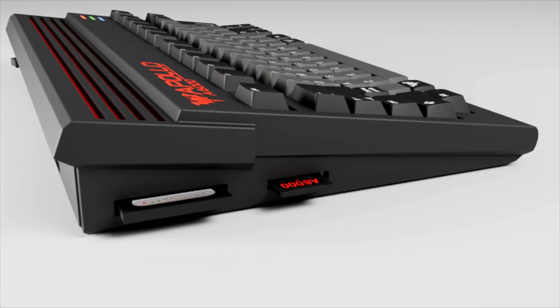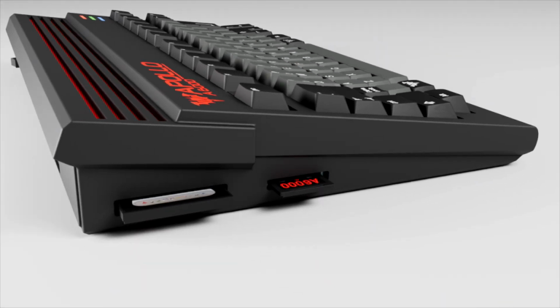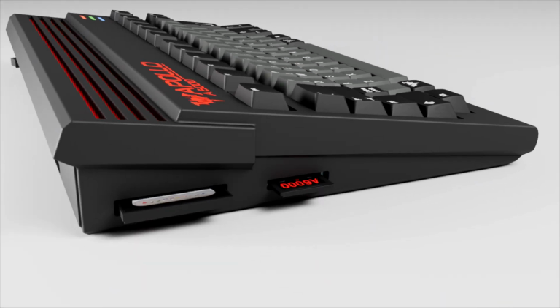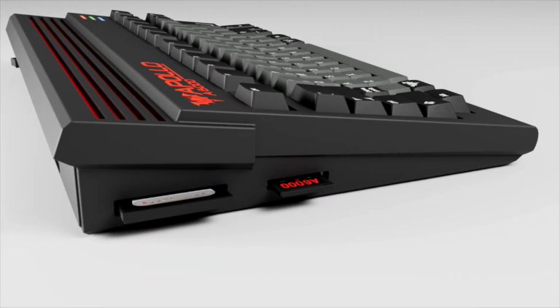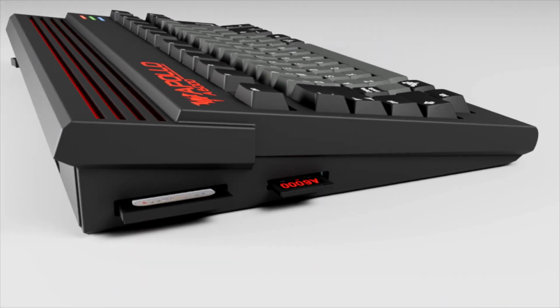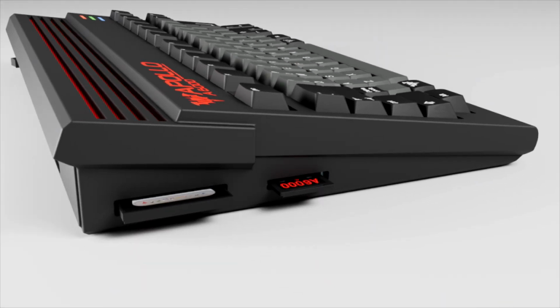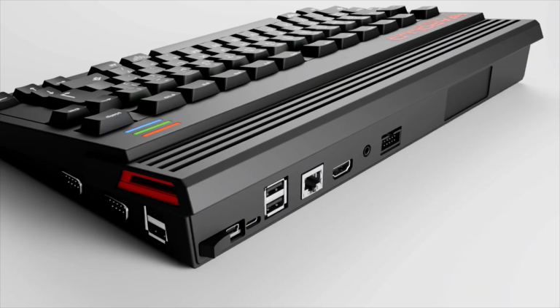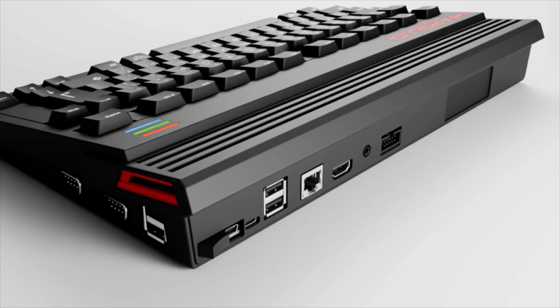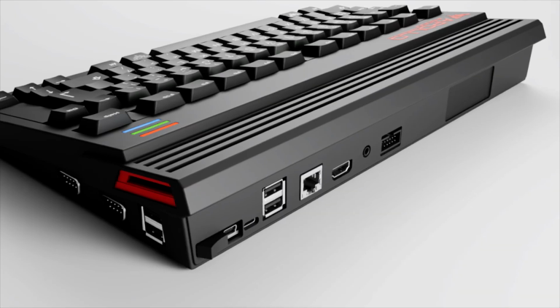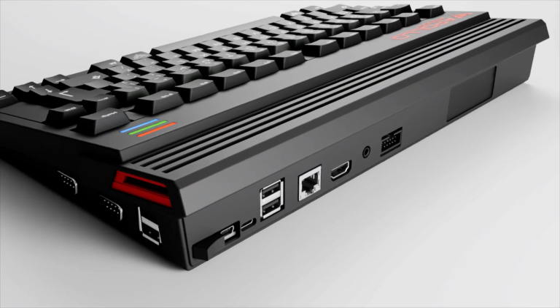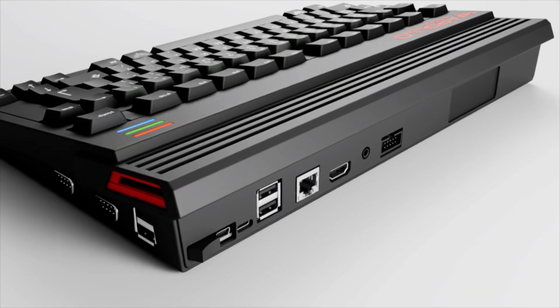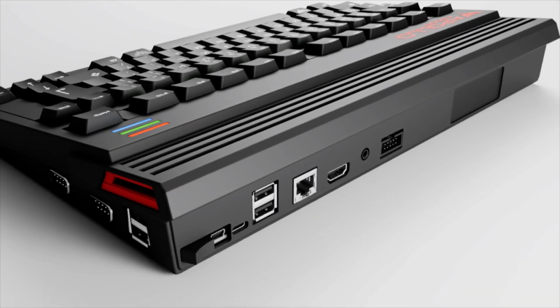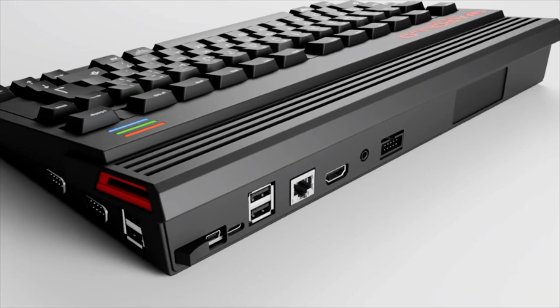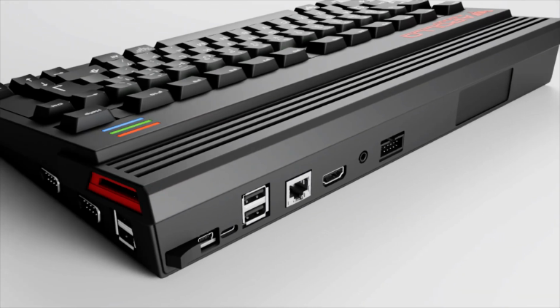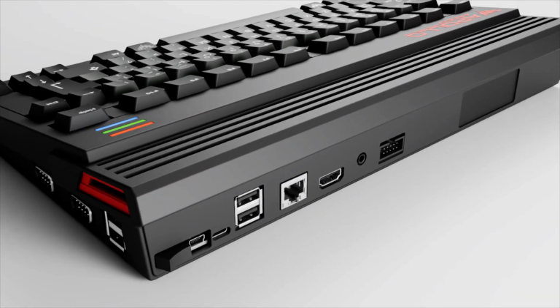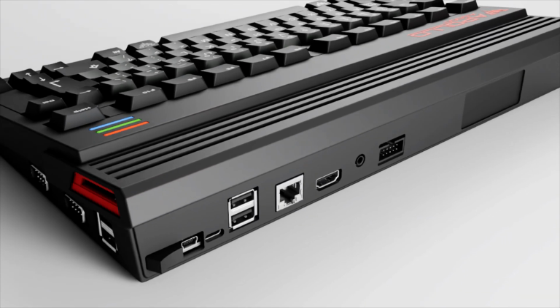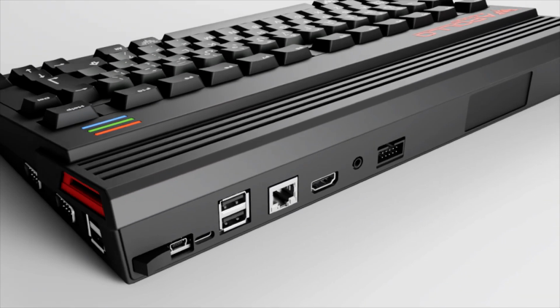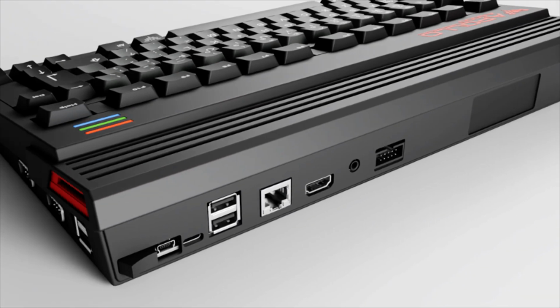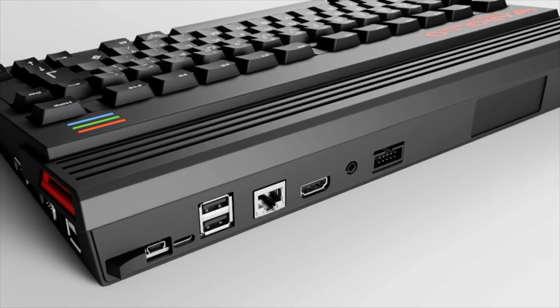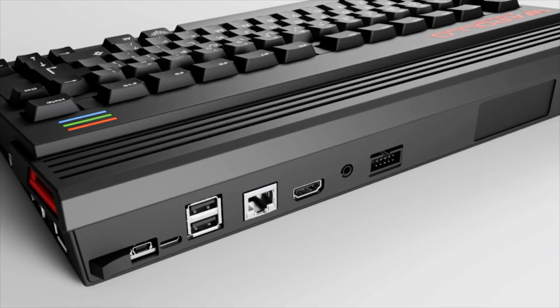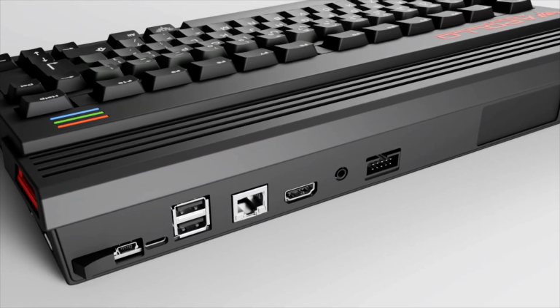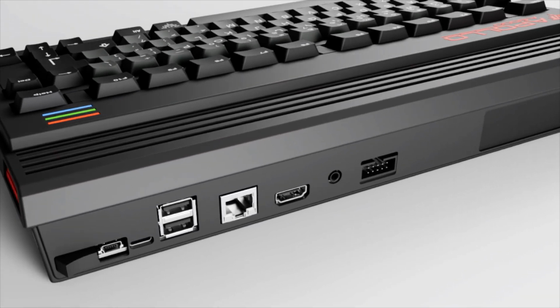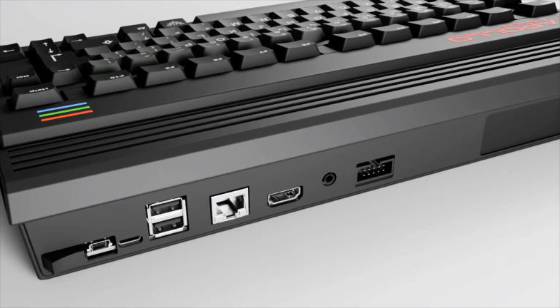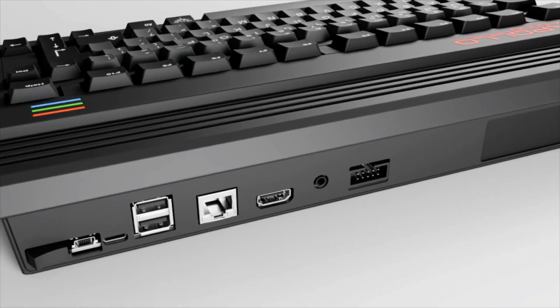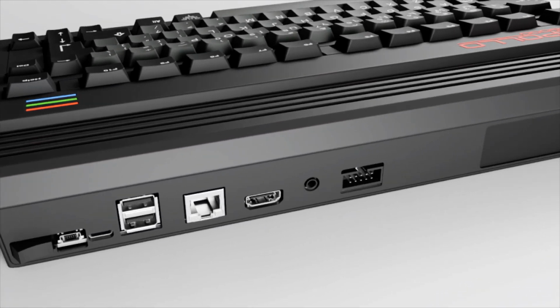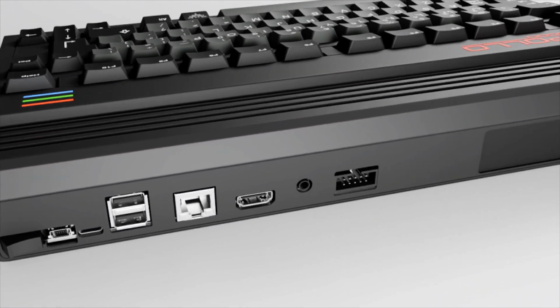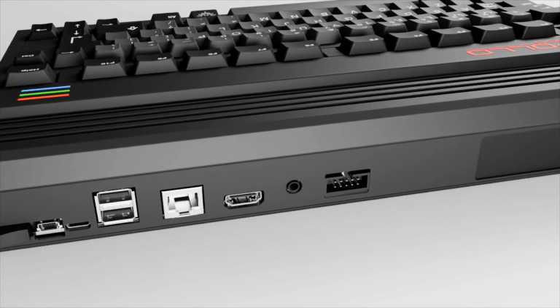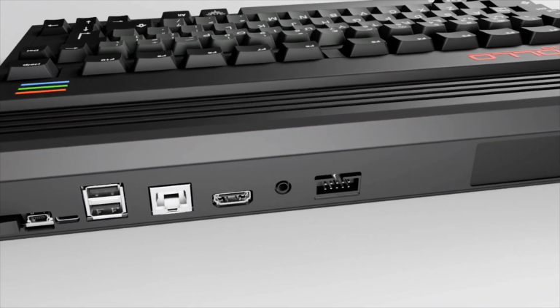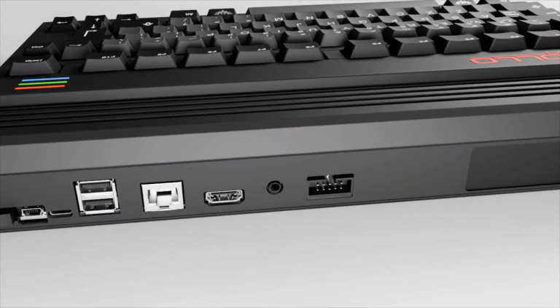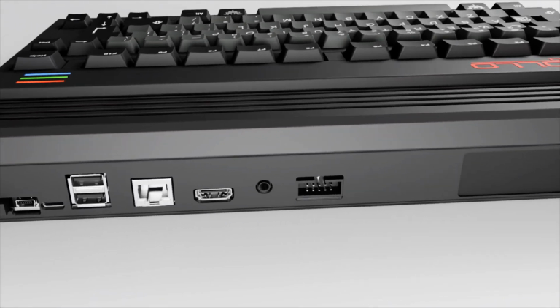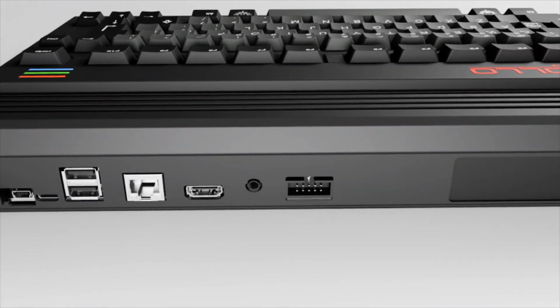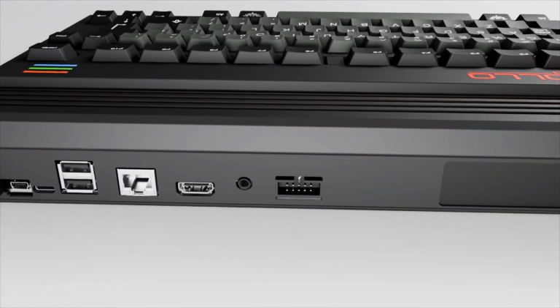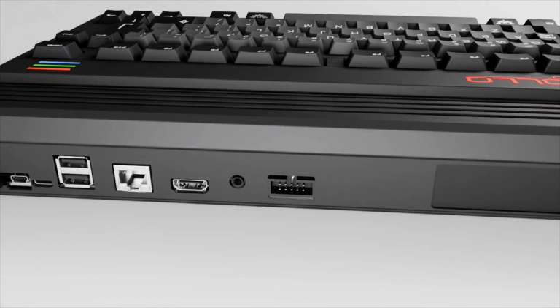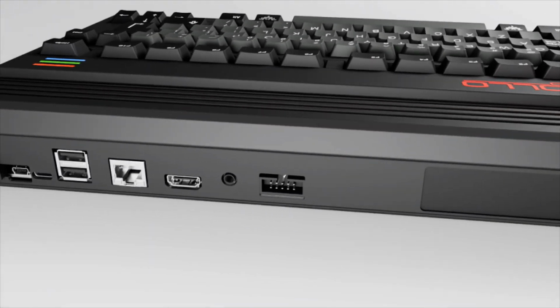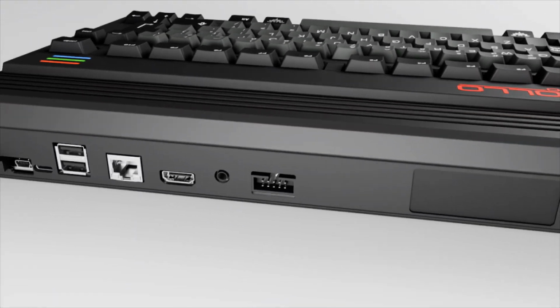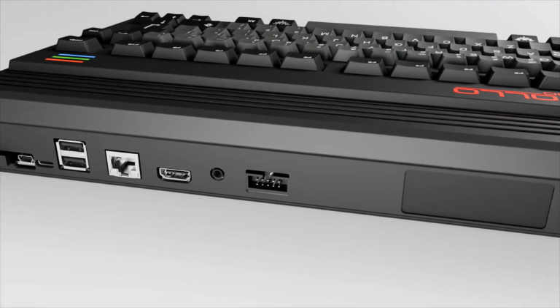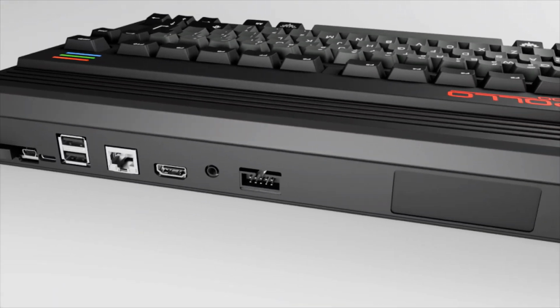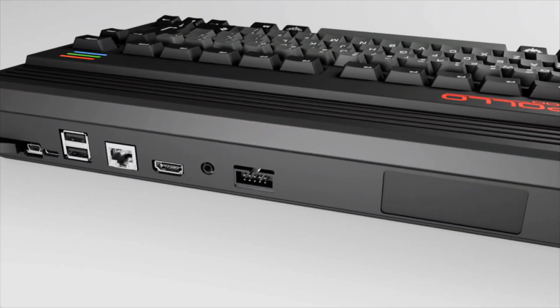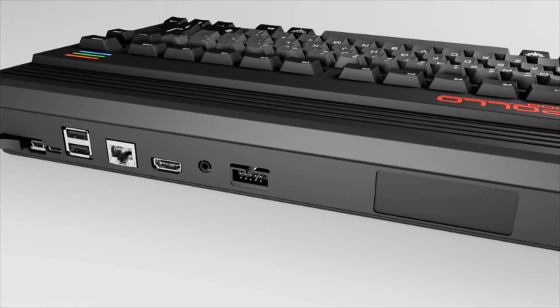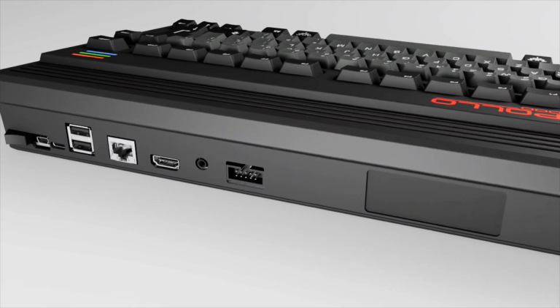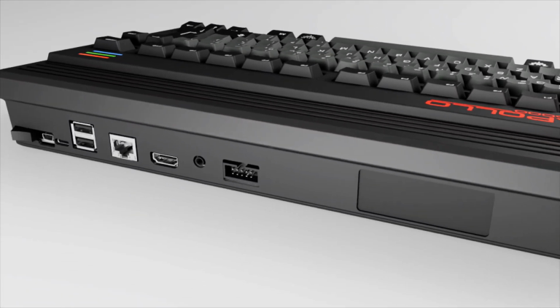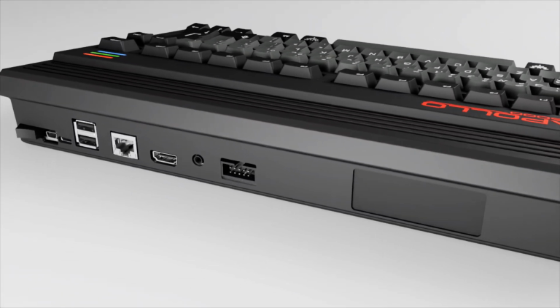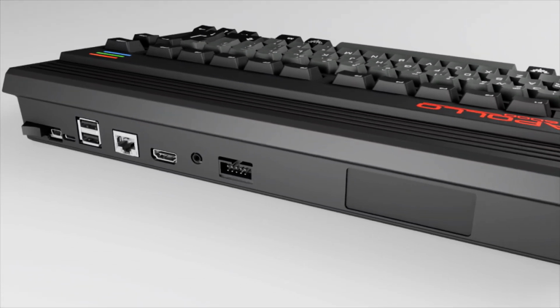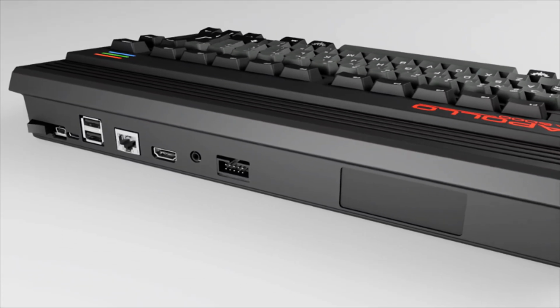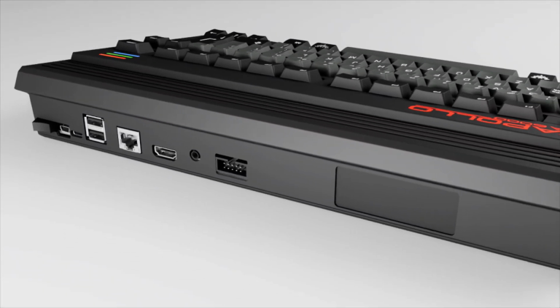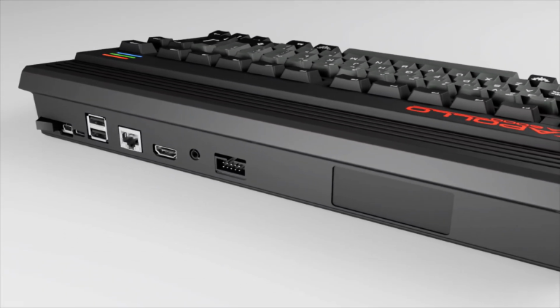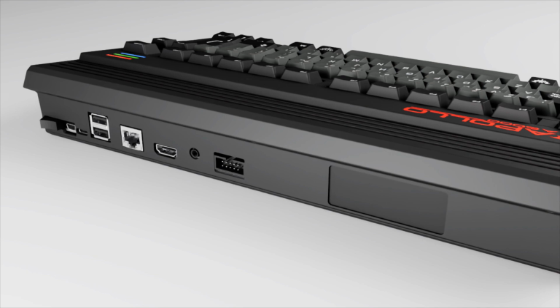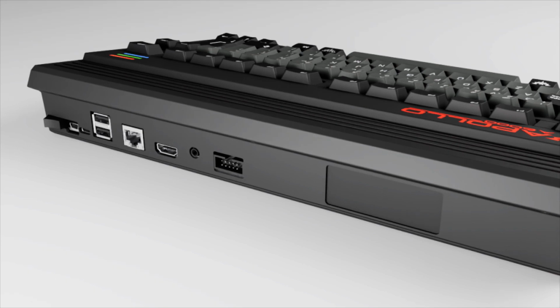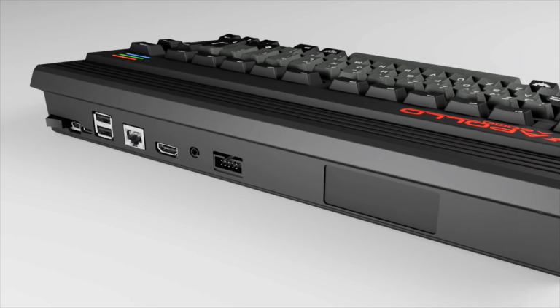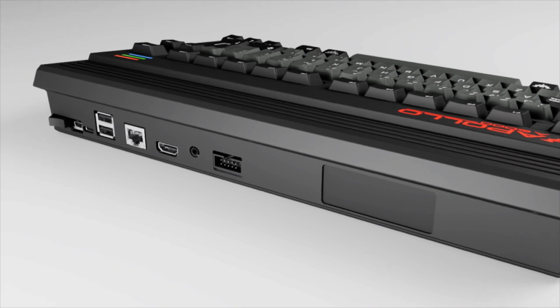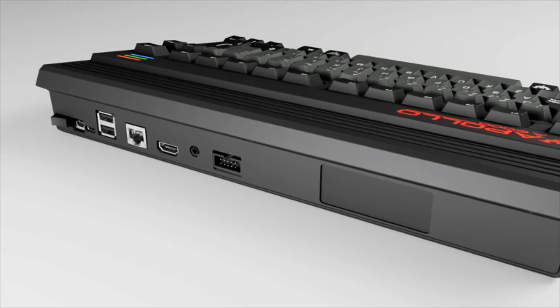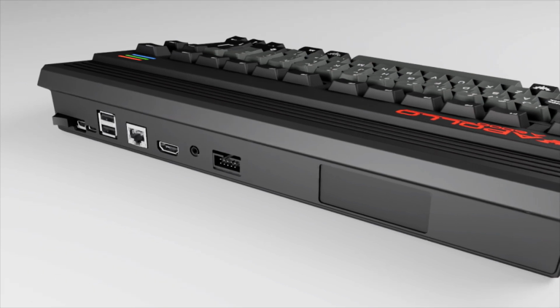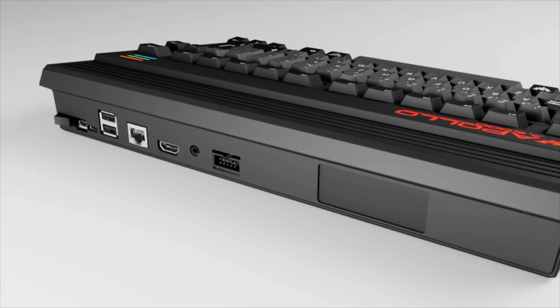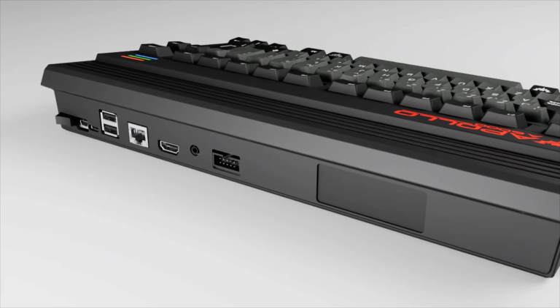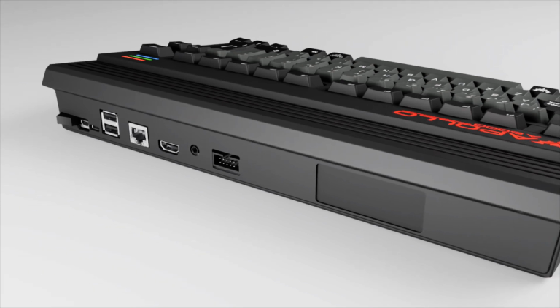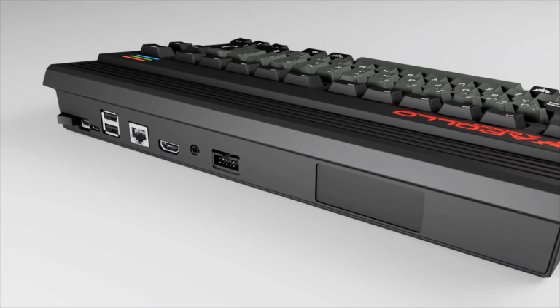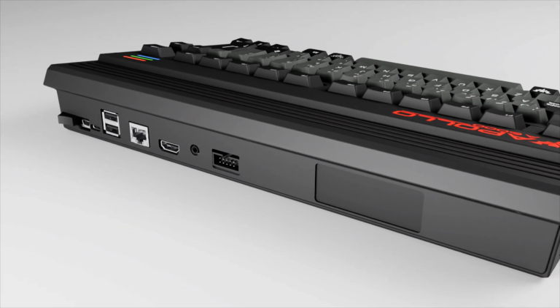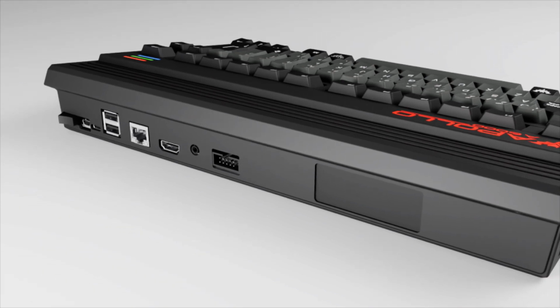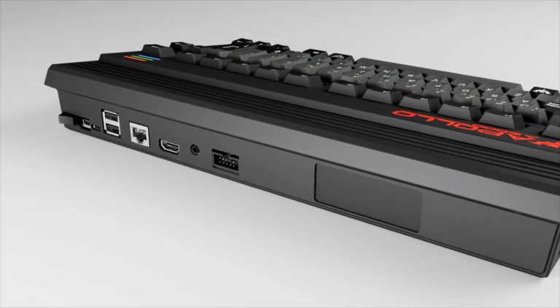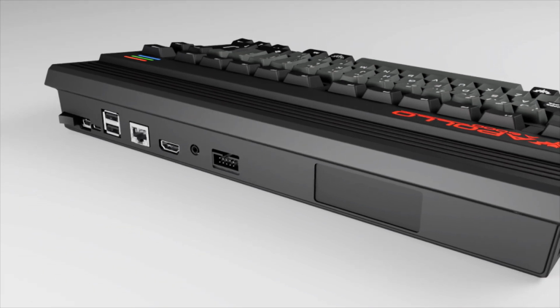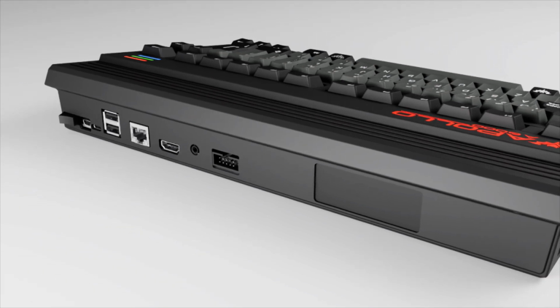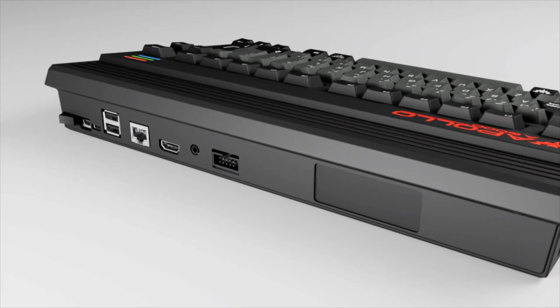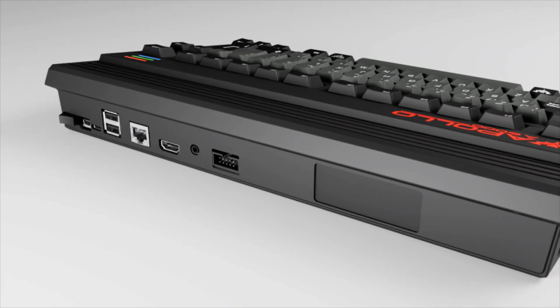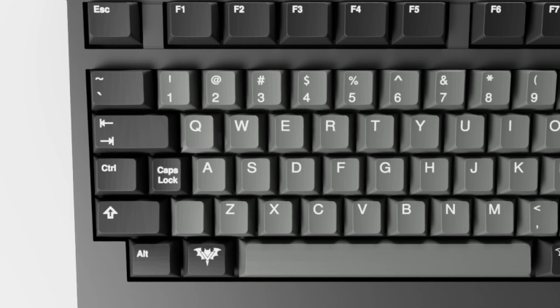The back has an onboard power switch, external JTAG ports, HD video out, USB, and Ethernet.